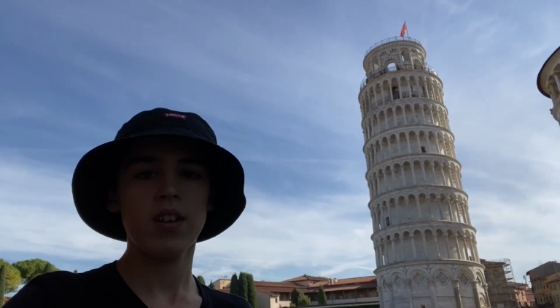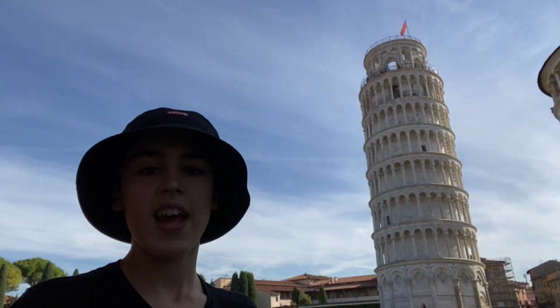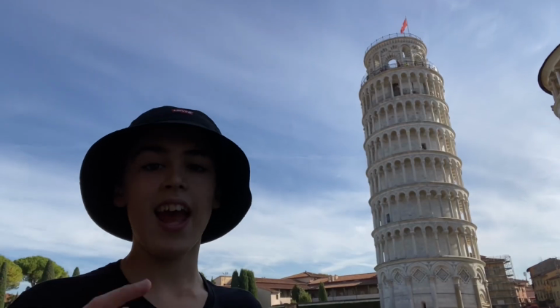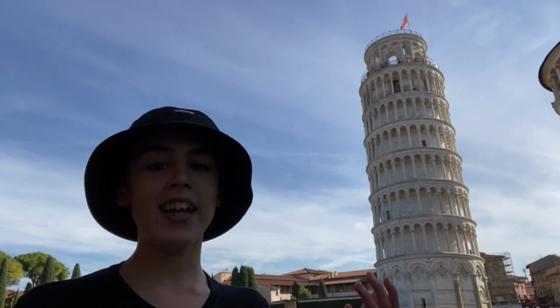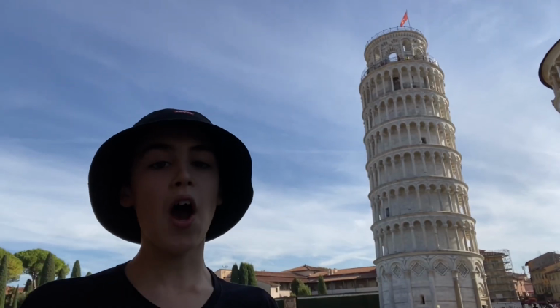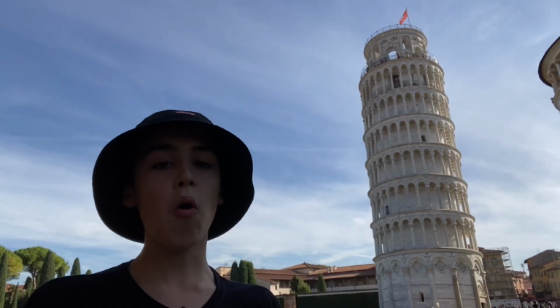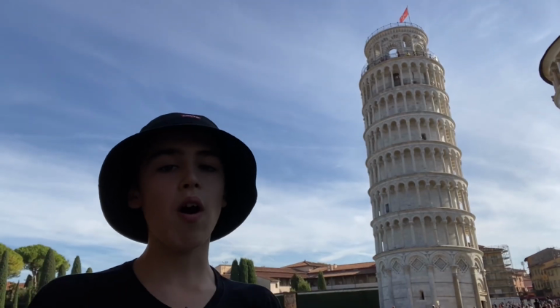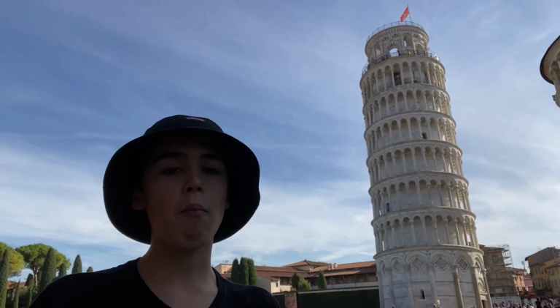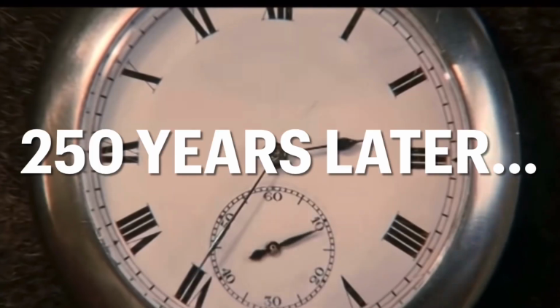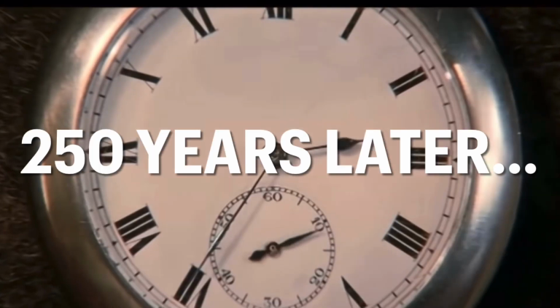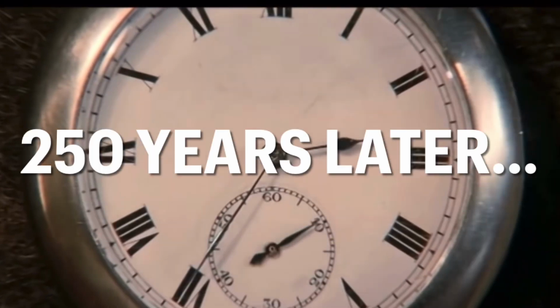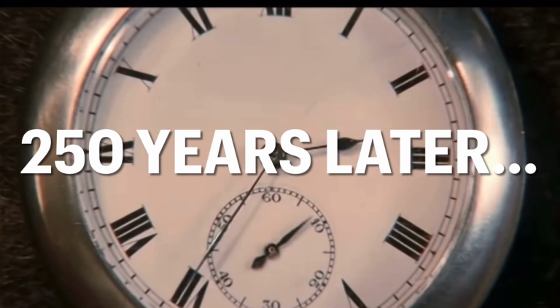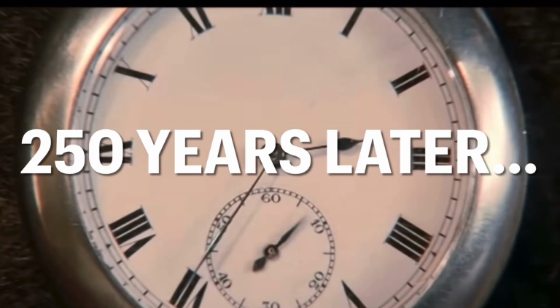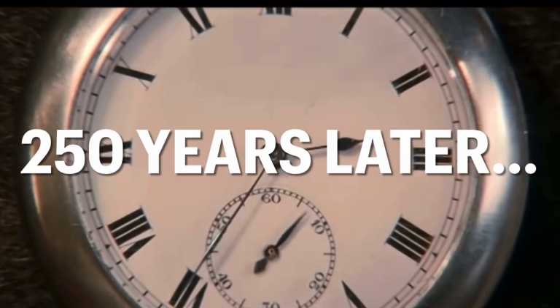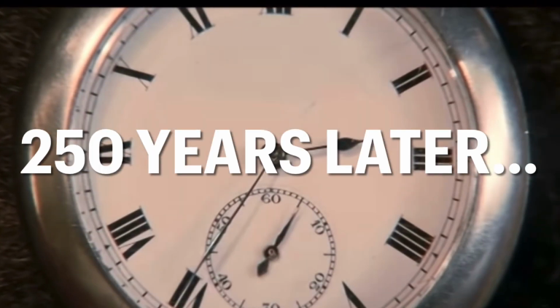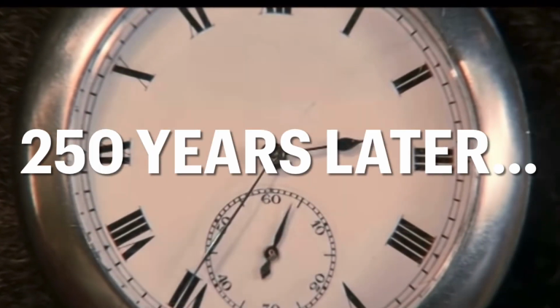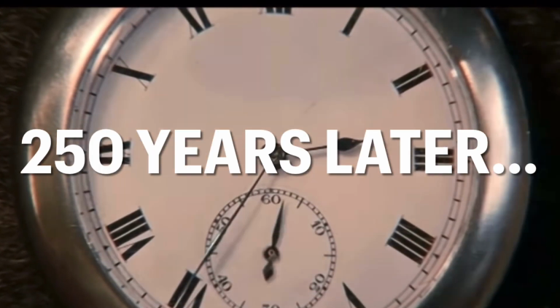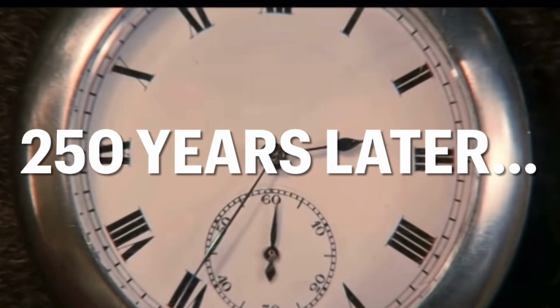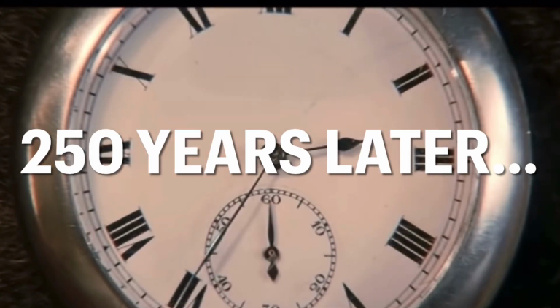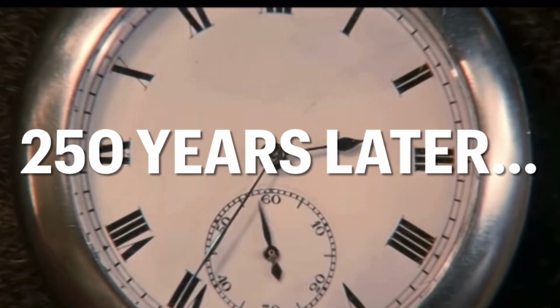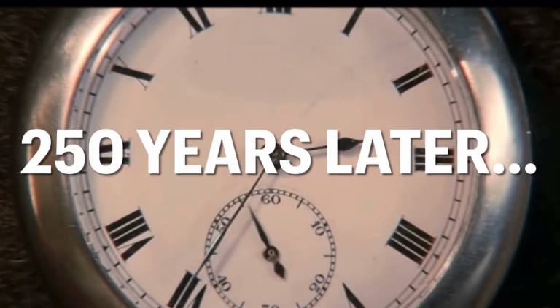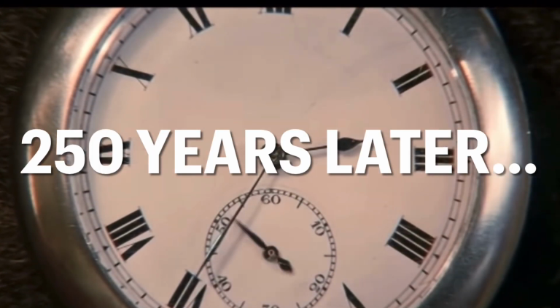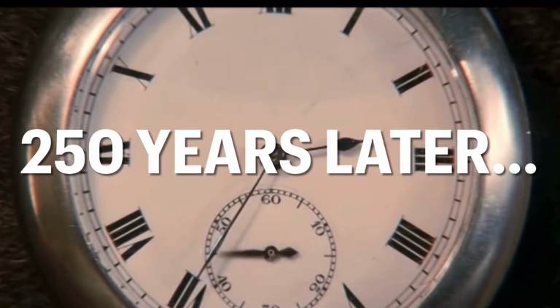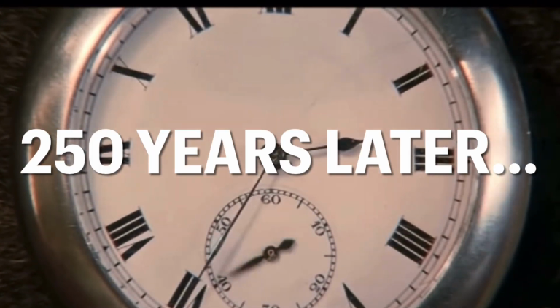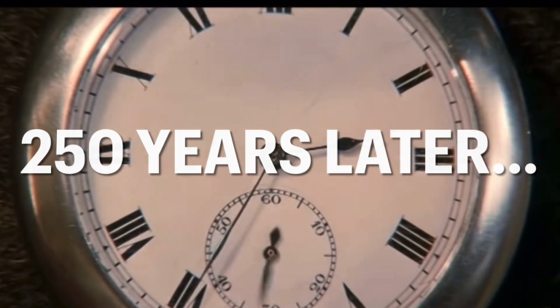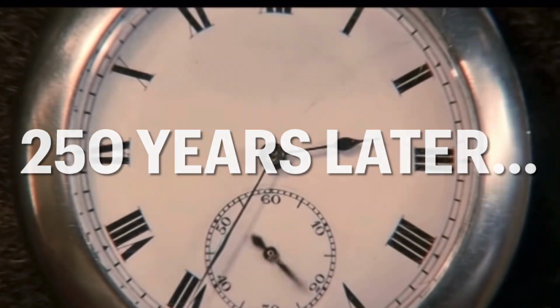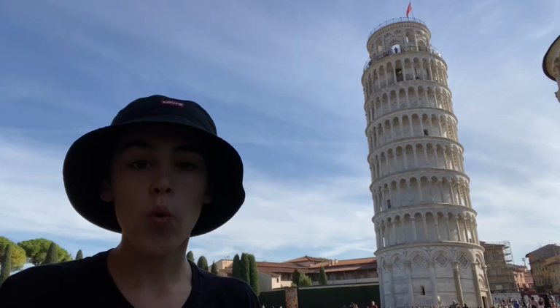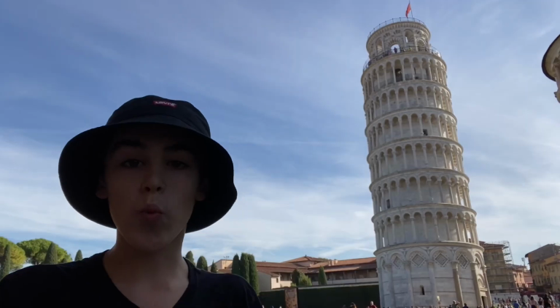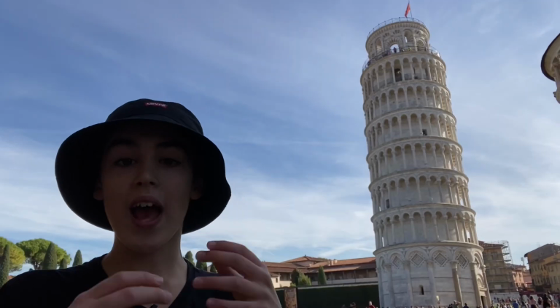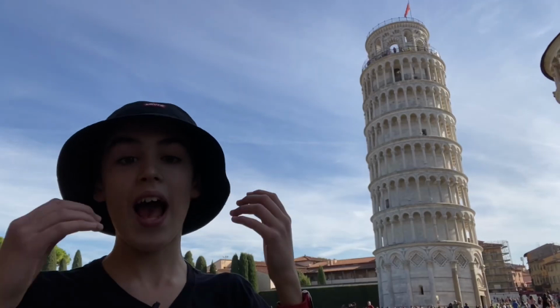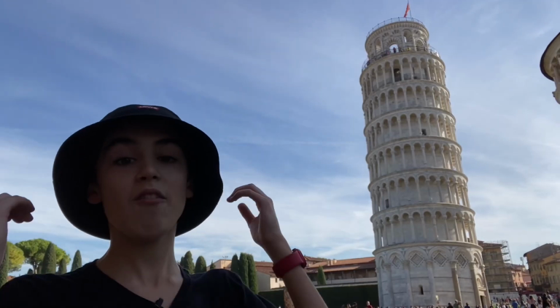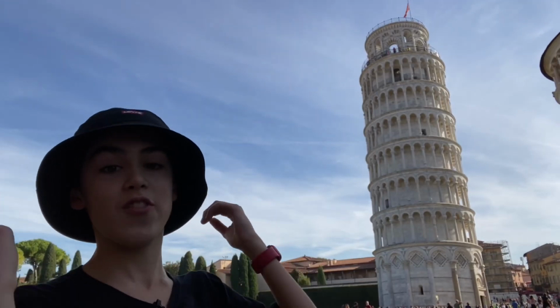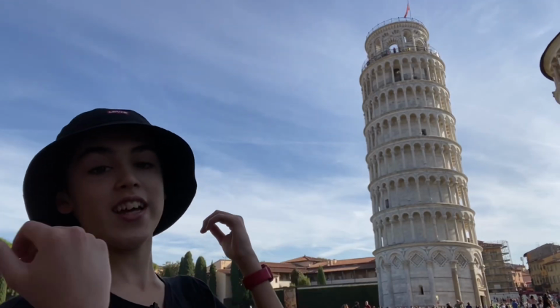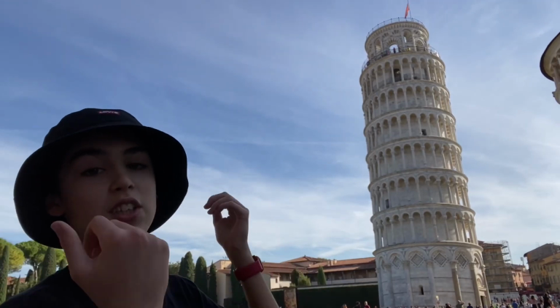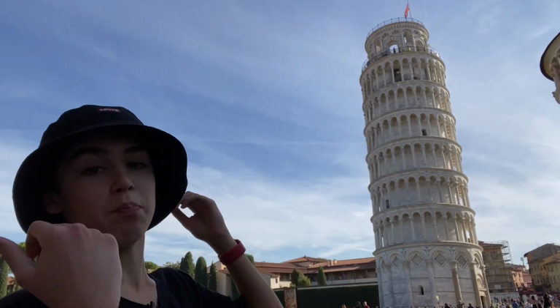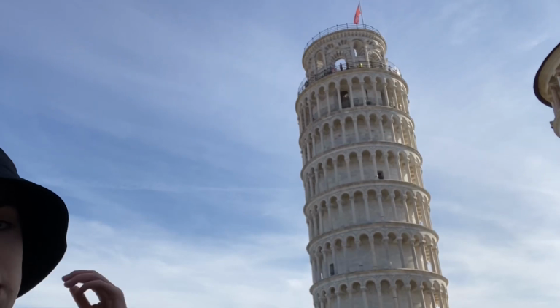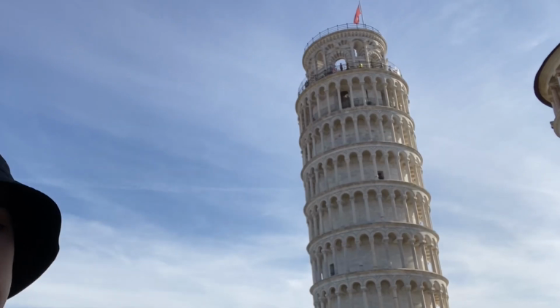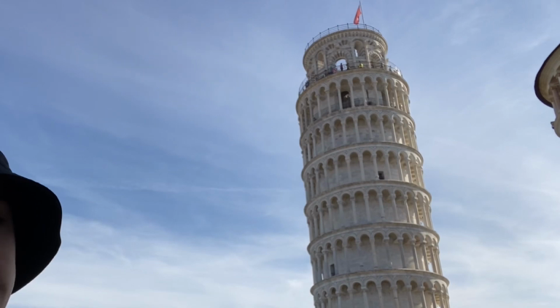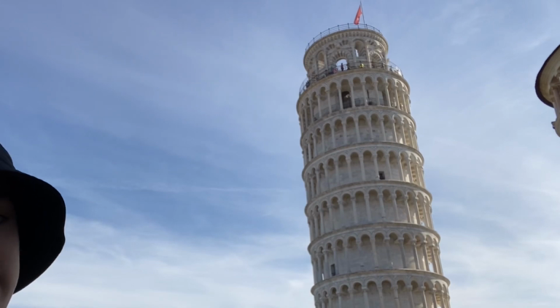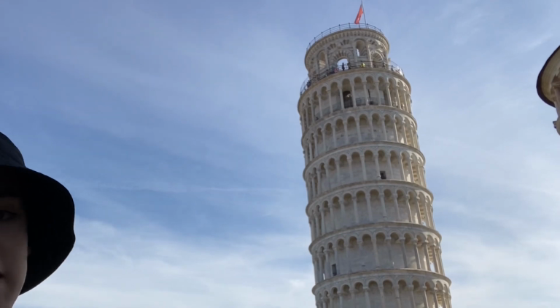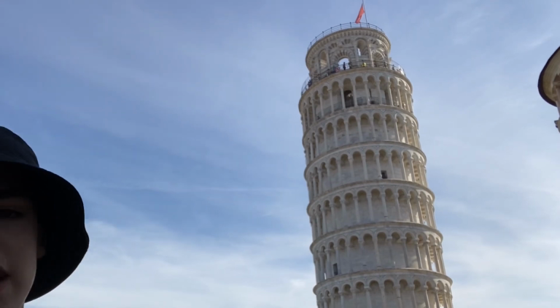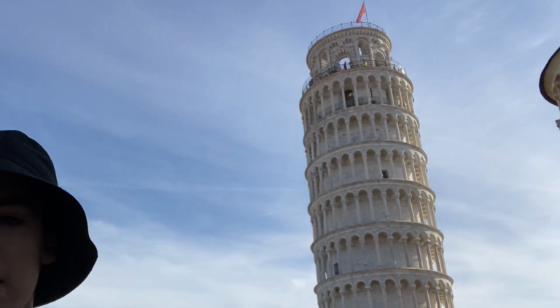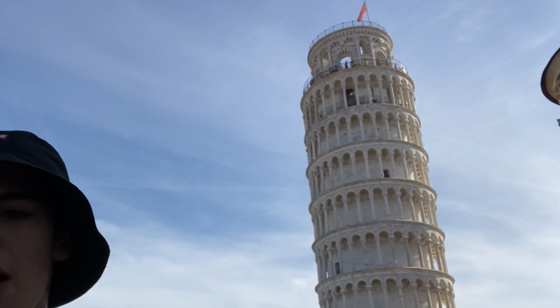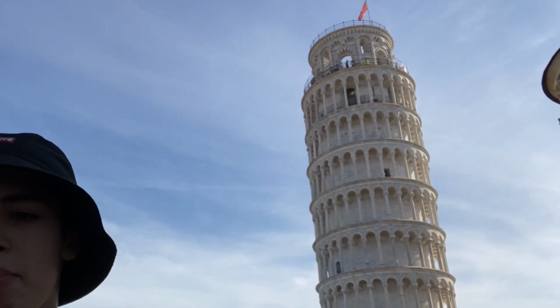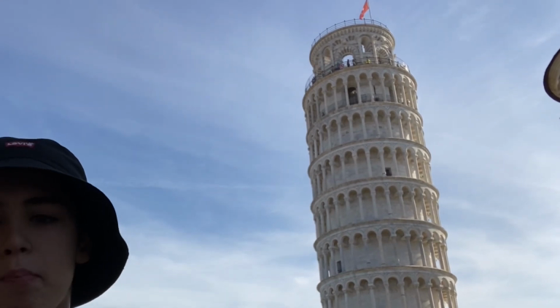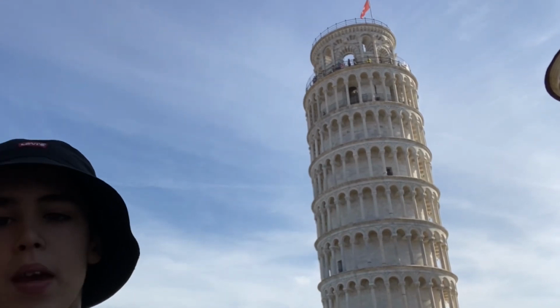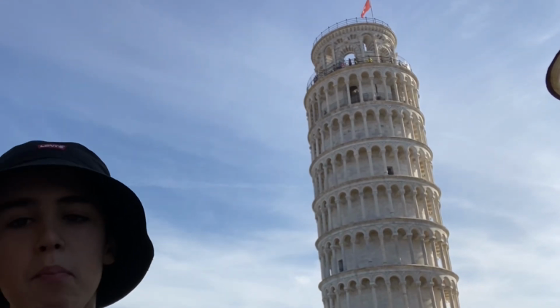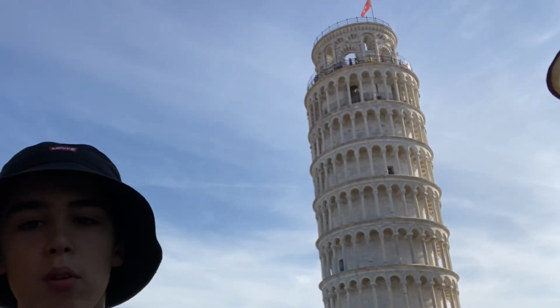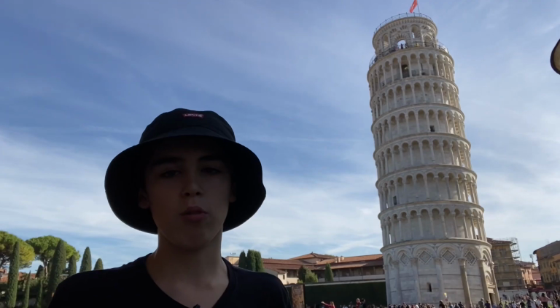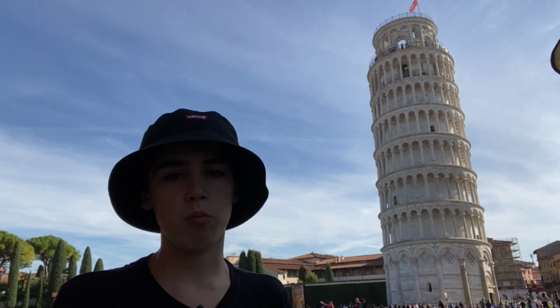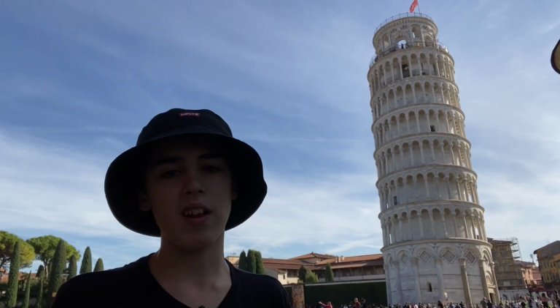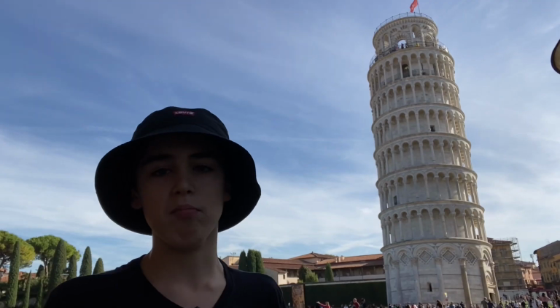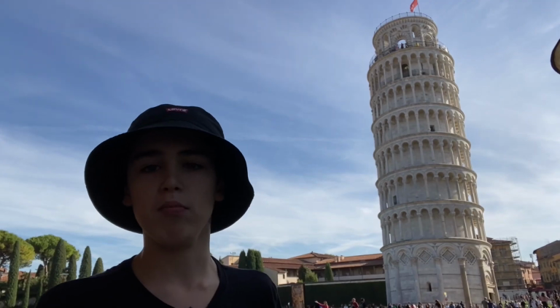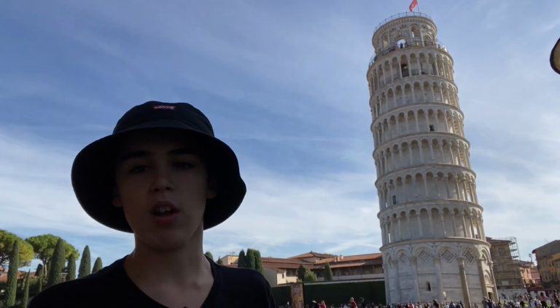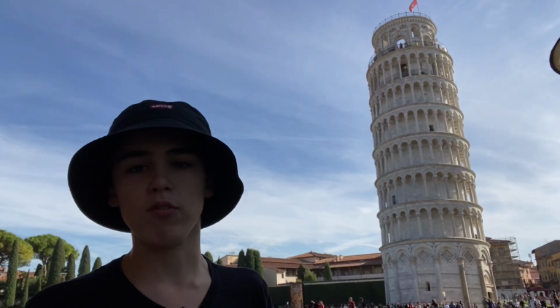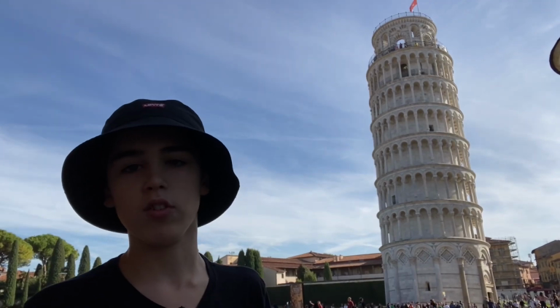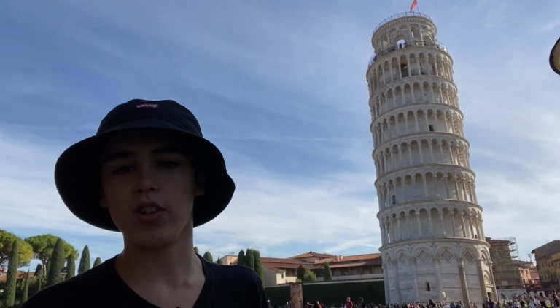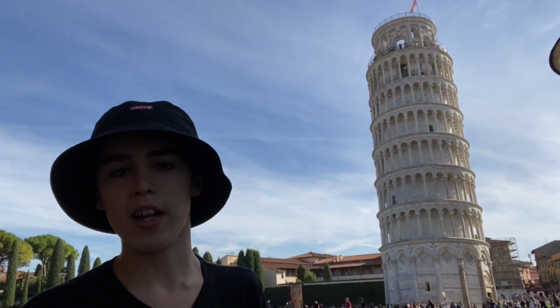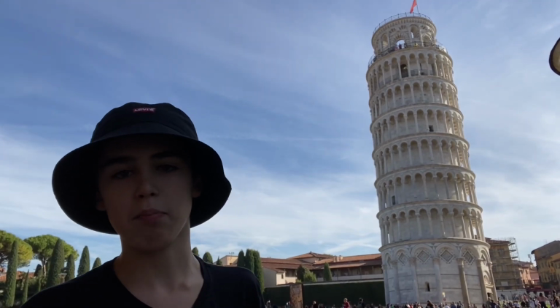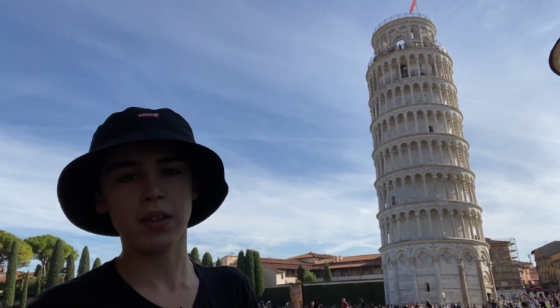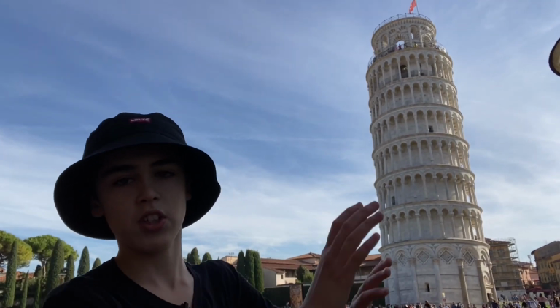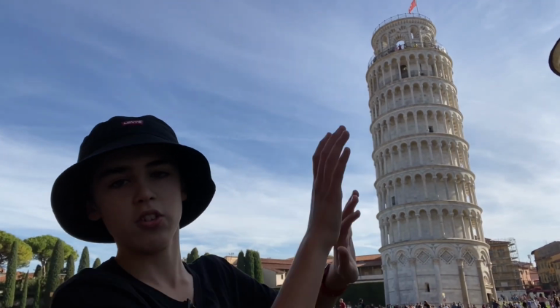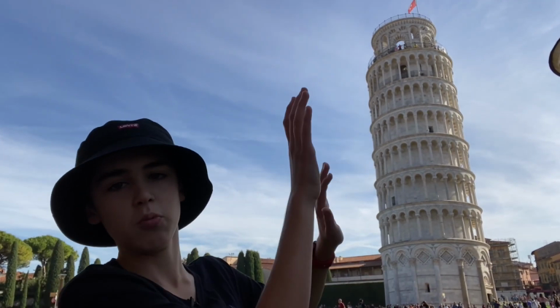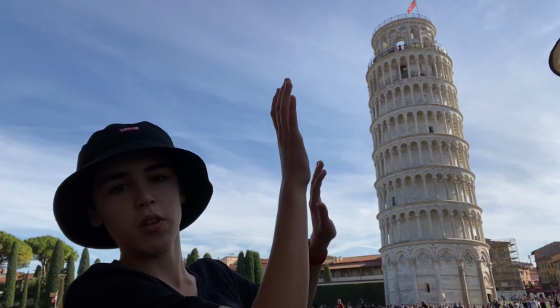And now, about 250 years later, we have this beauty that people love to take pictures with.